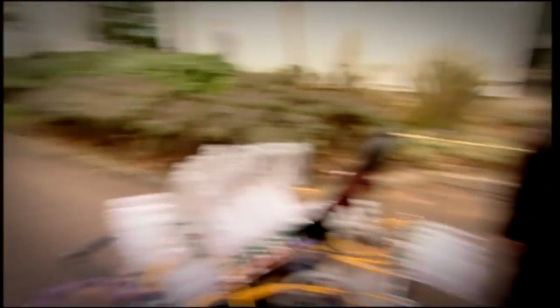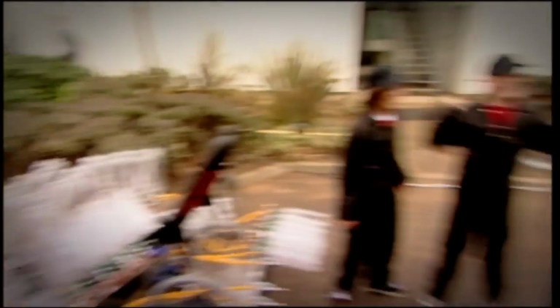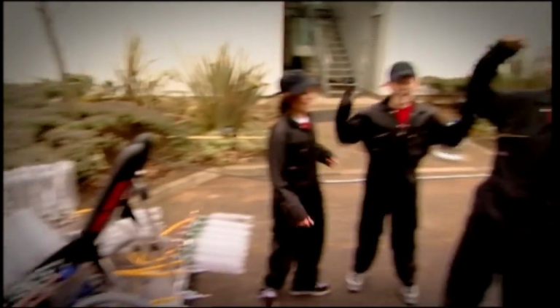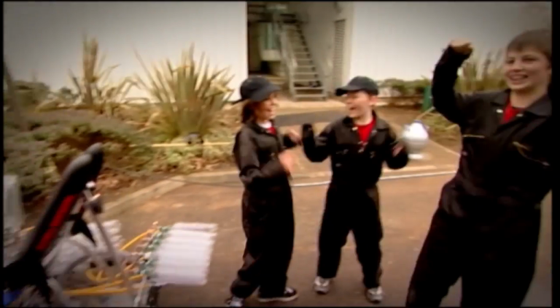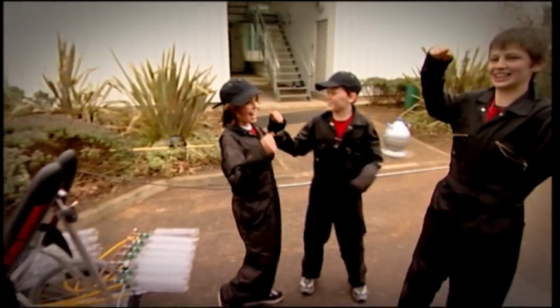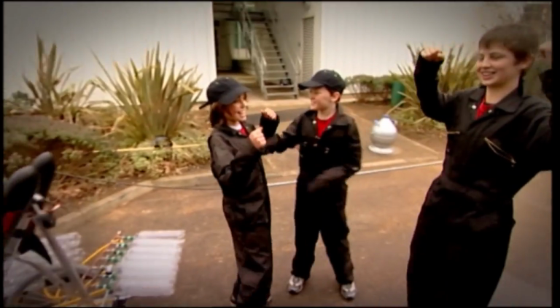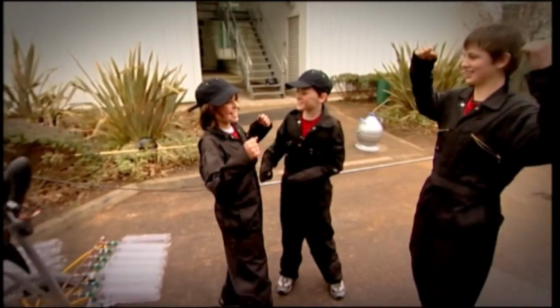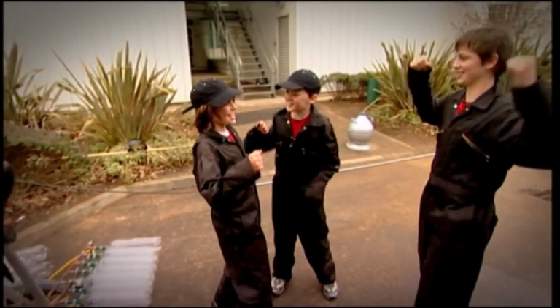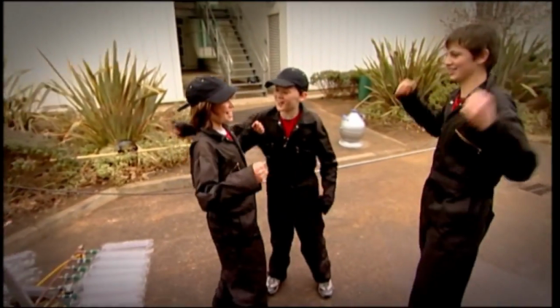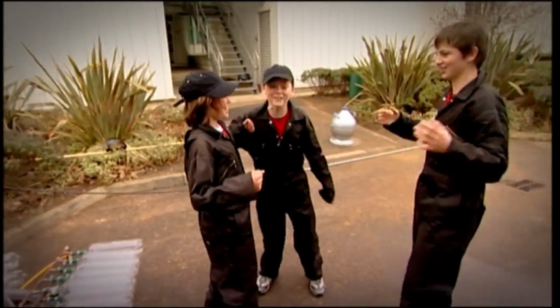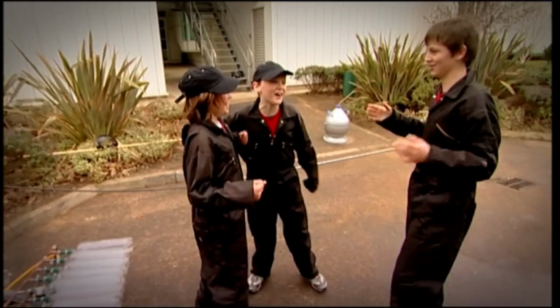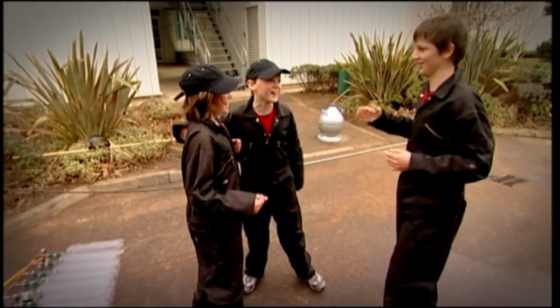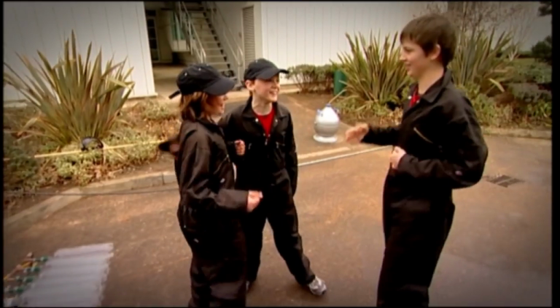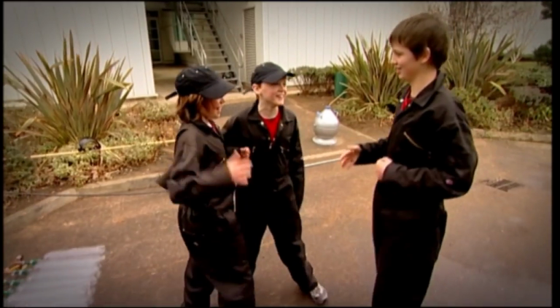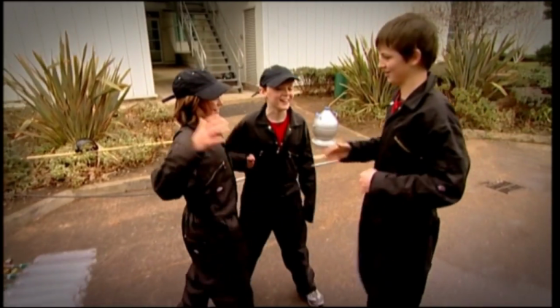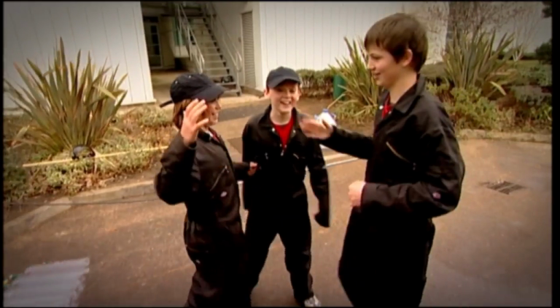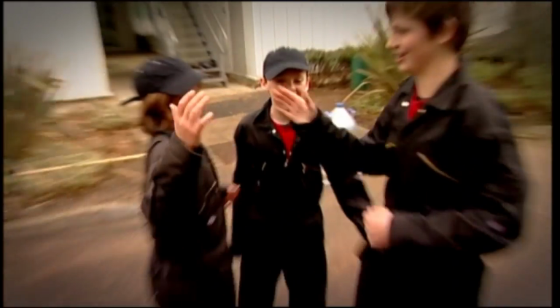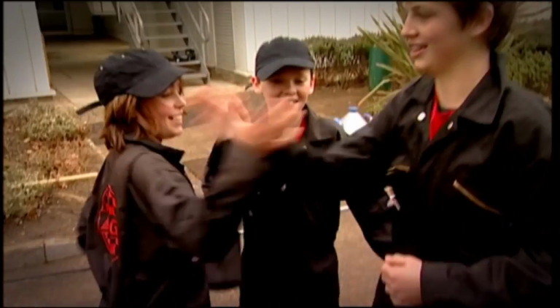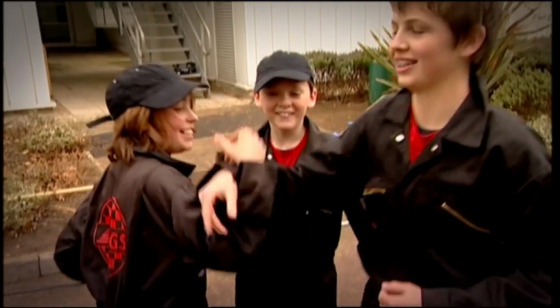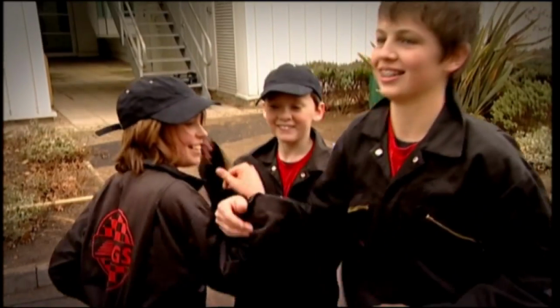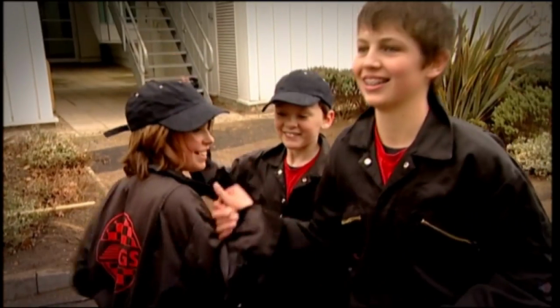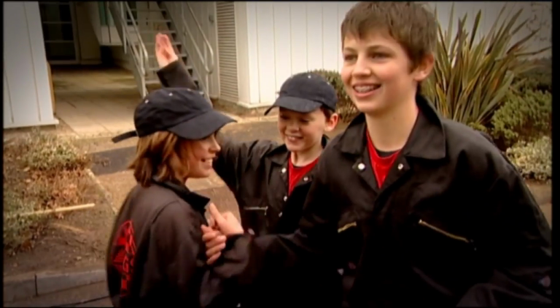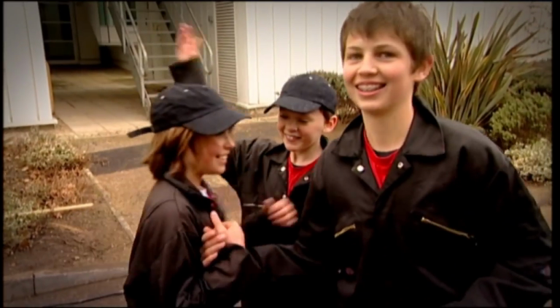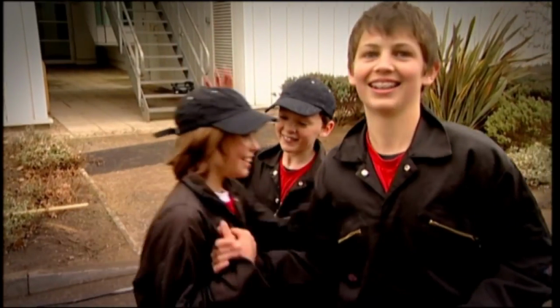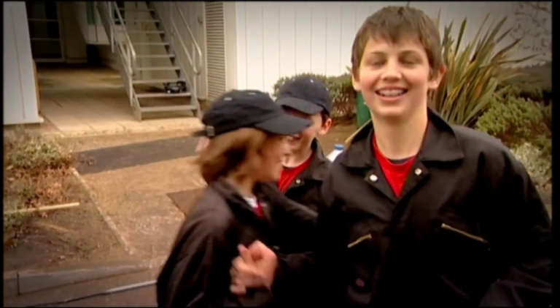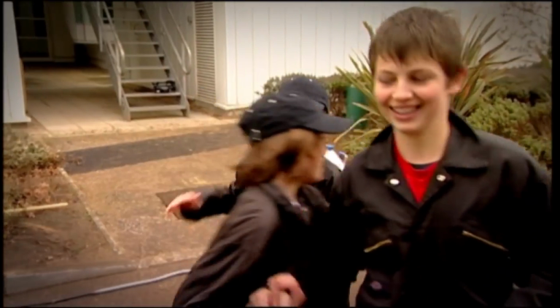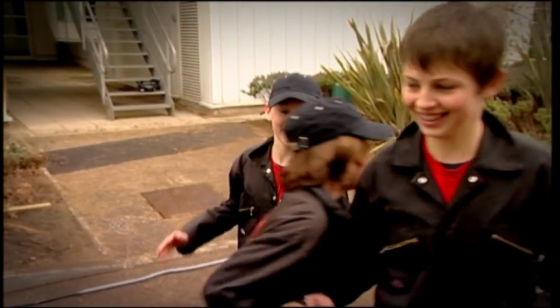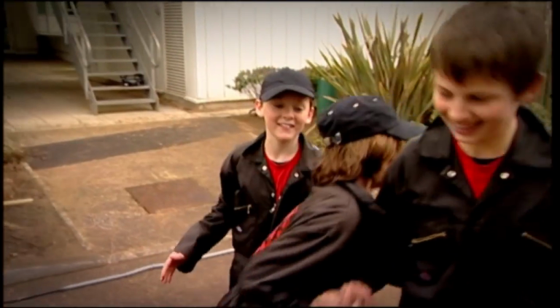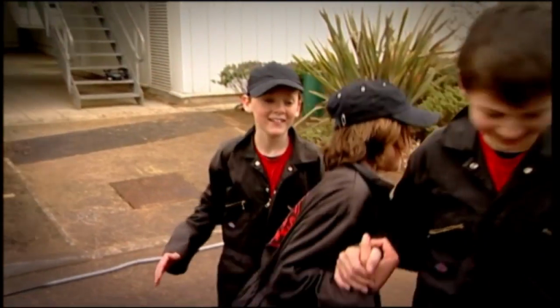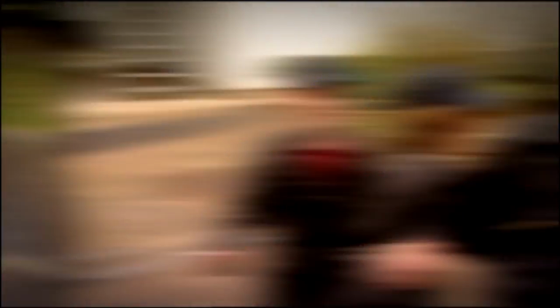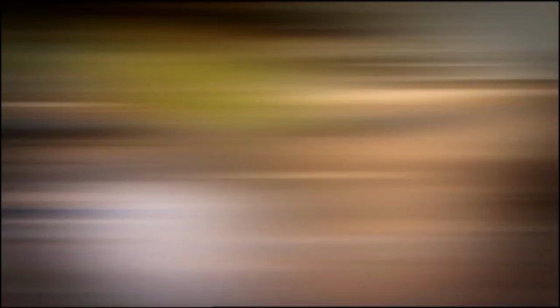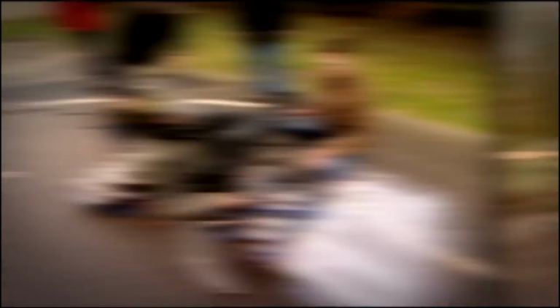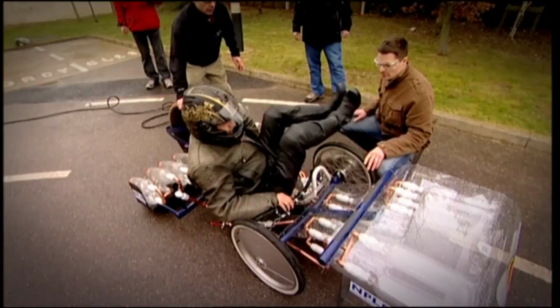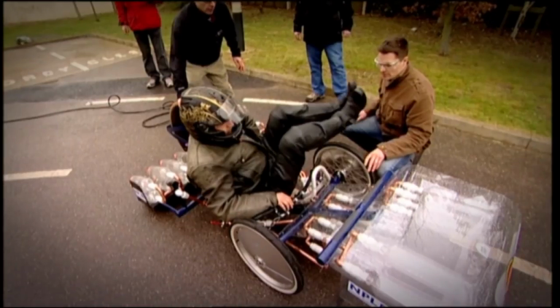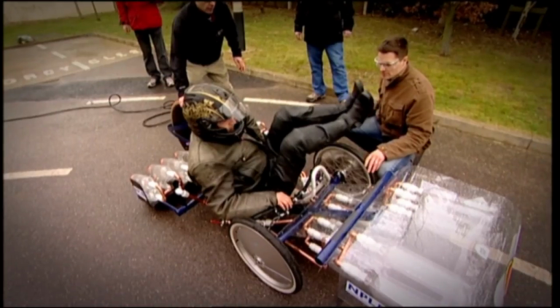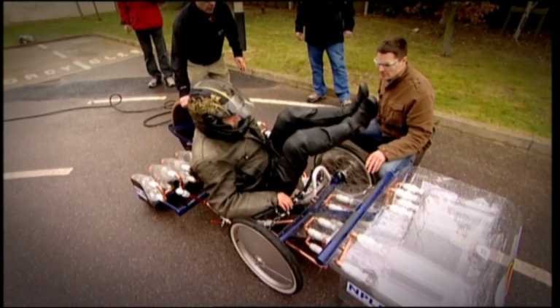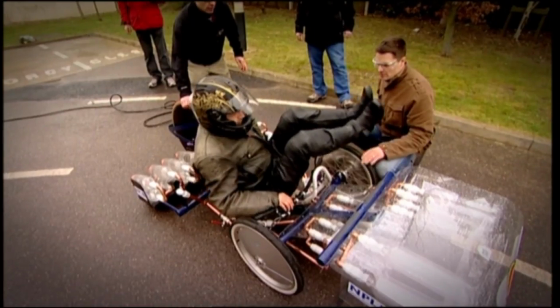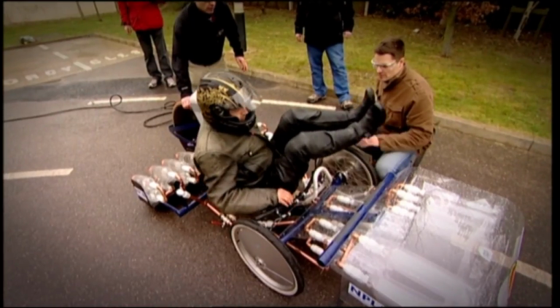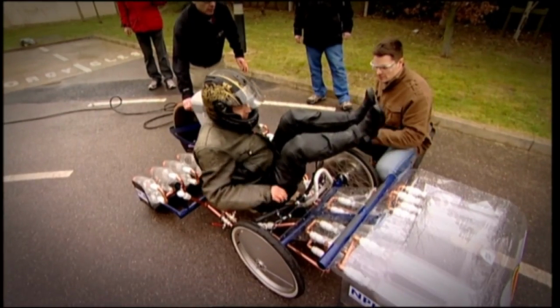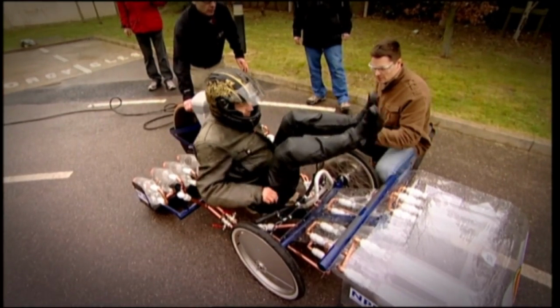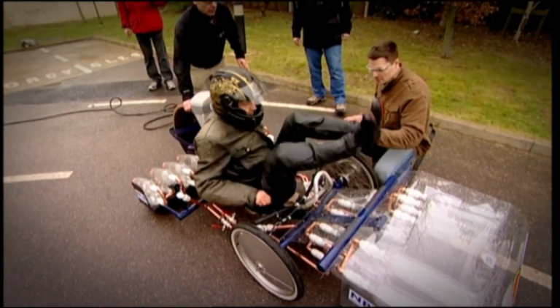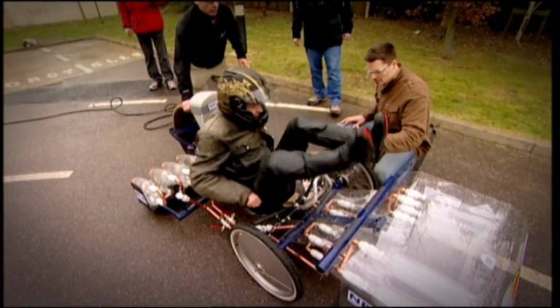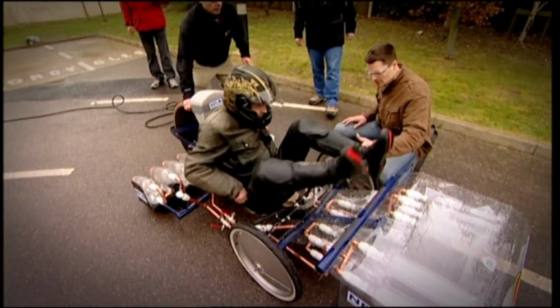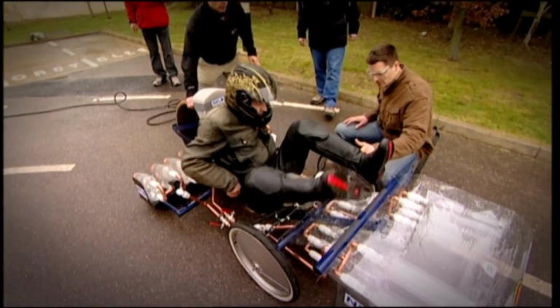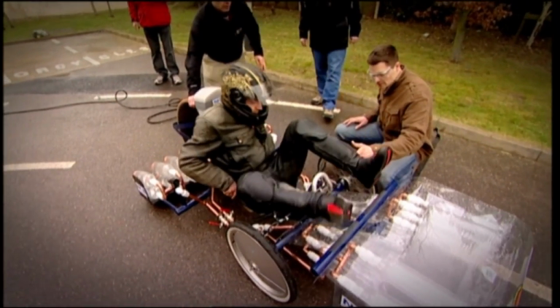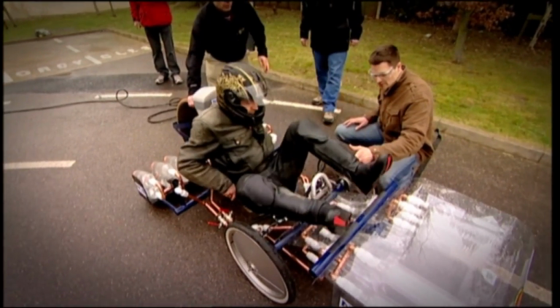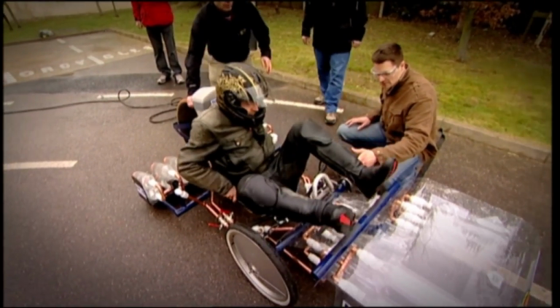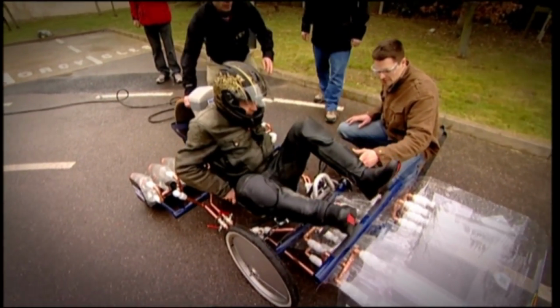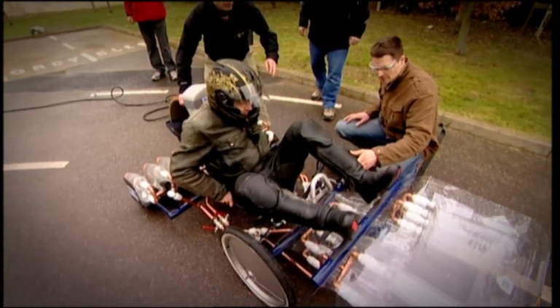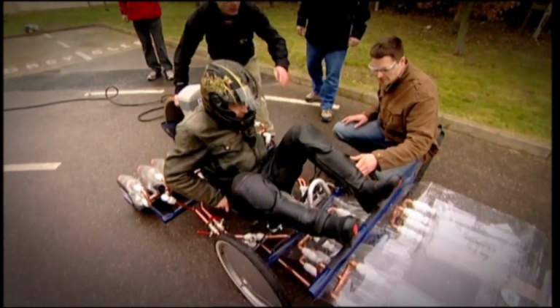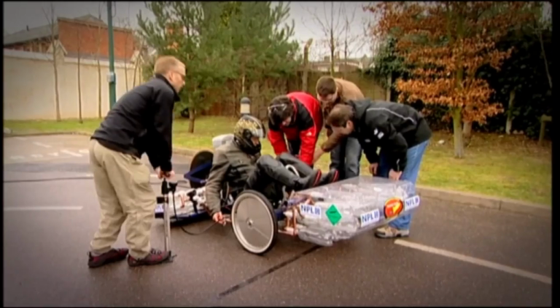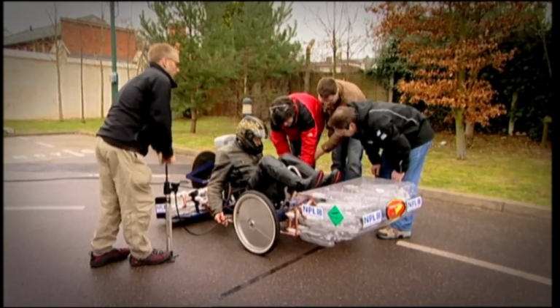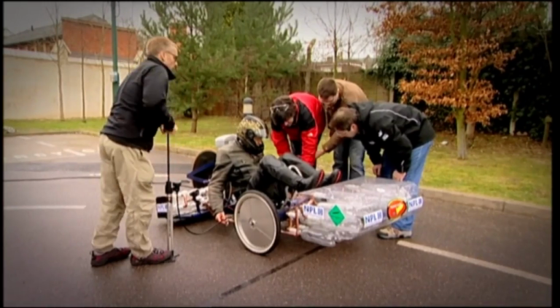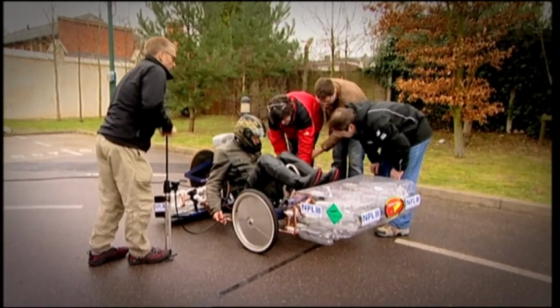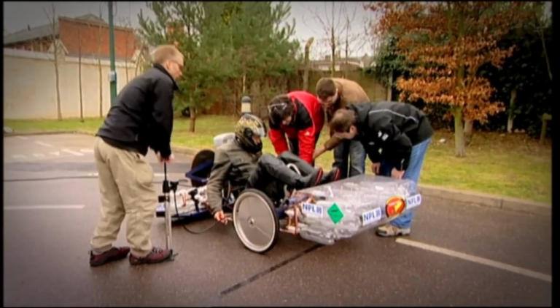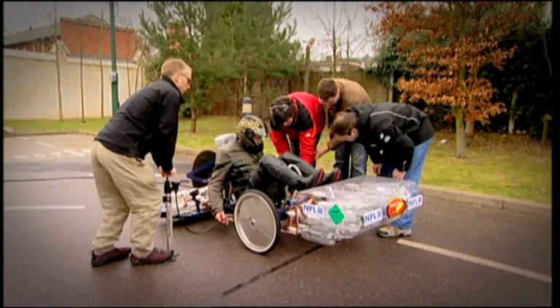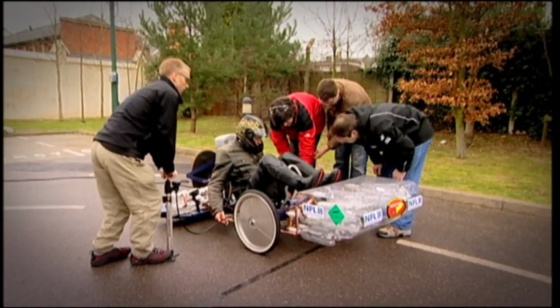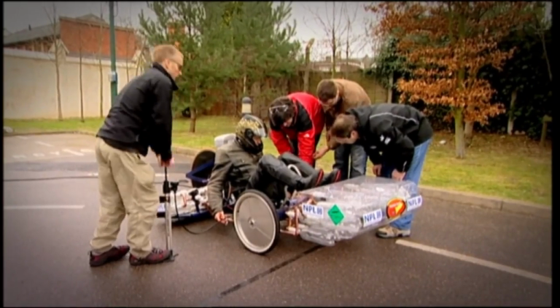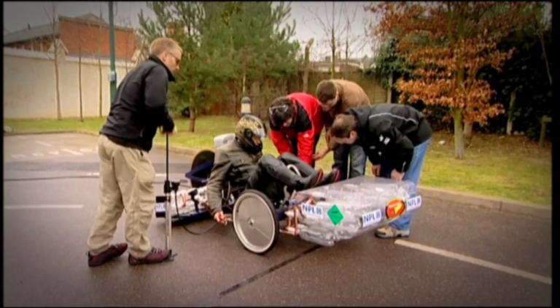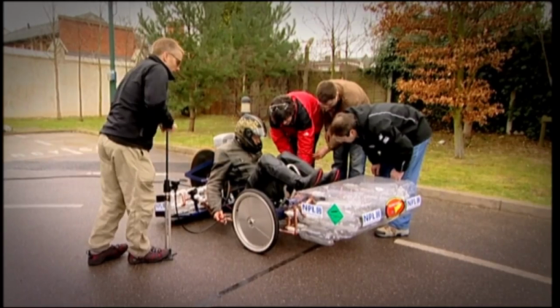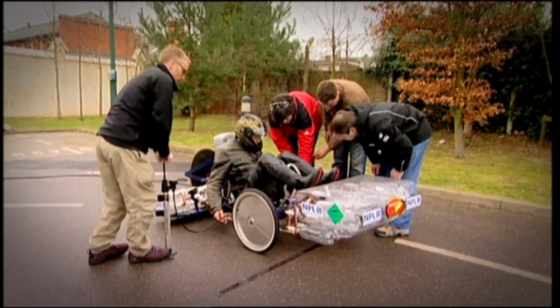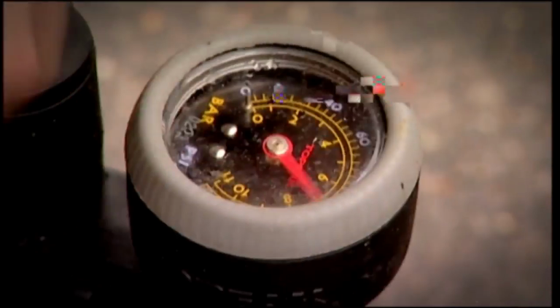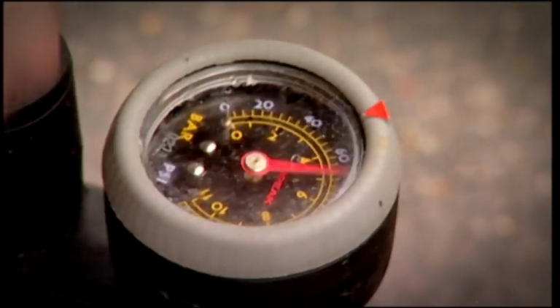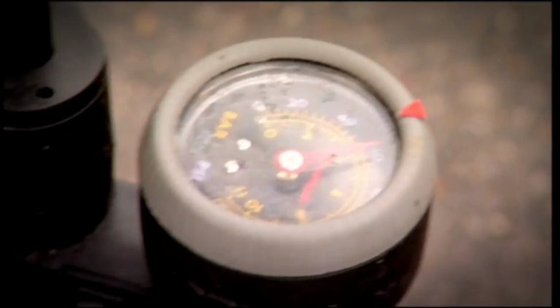Yes! Come on! Well done! Next up, the beautiful machine built by the Brain Boxes from NPL.